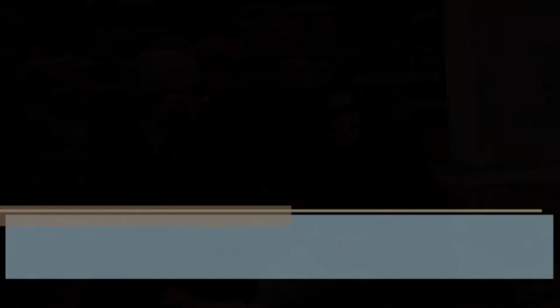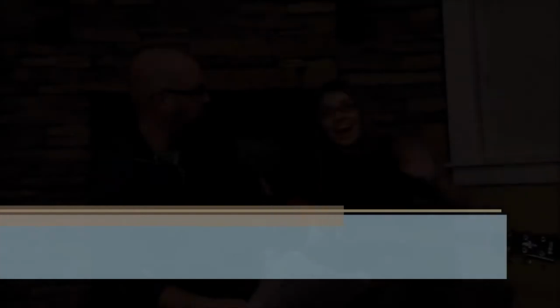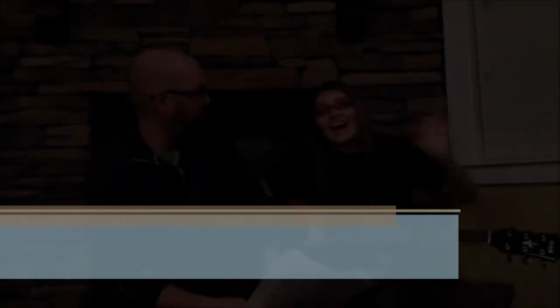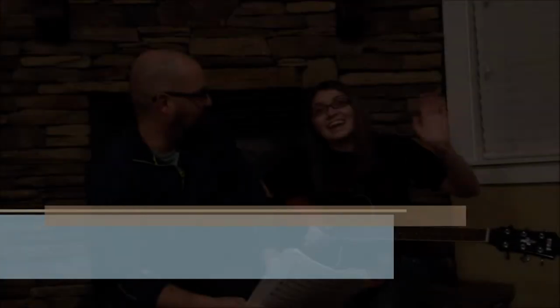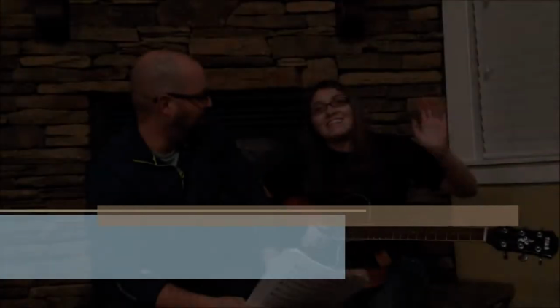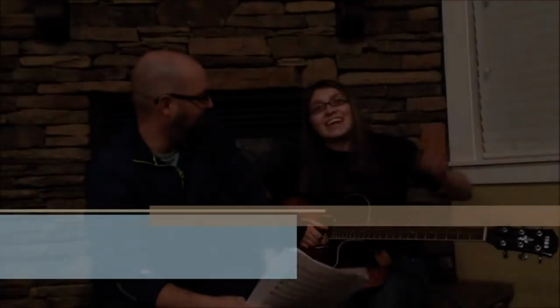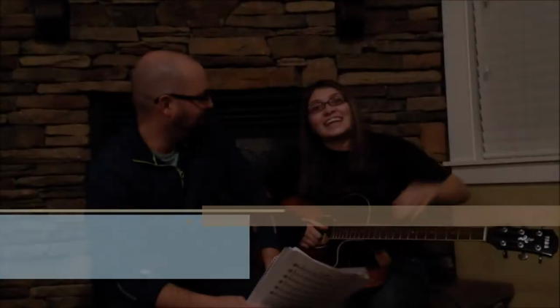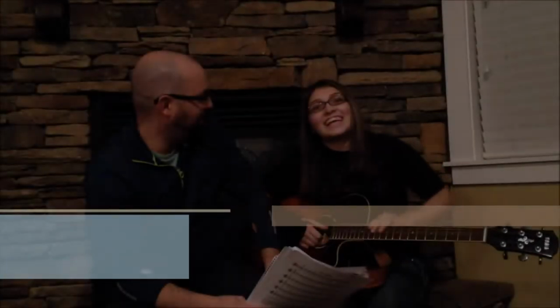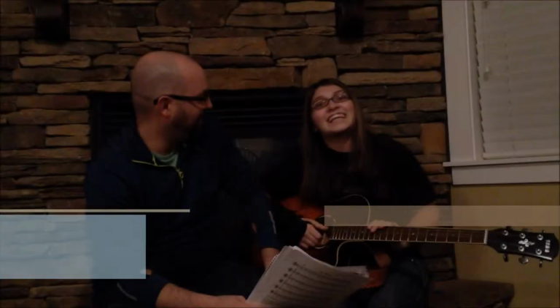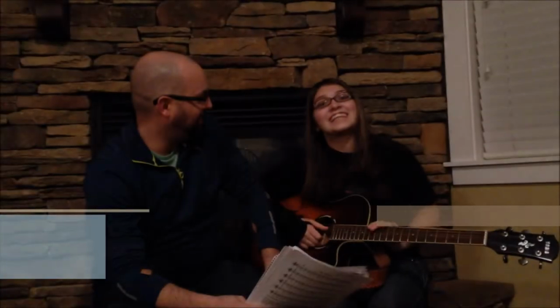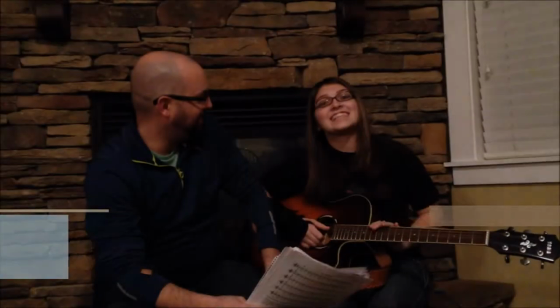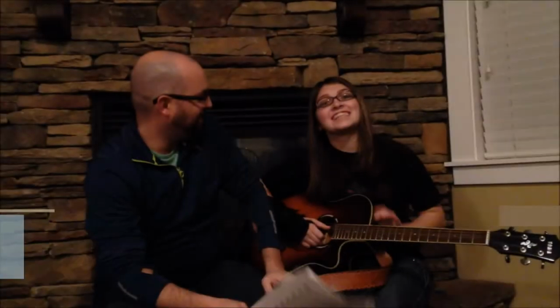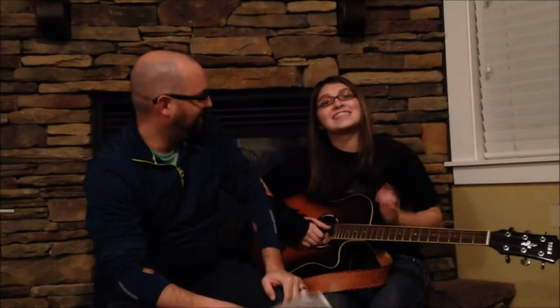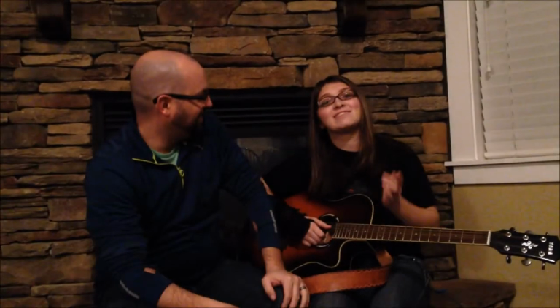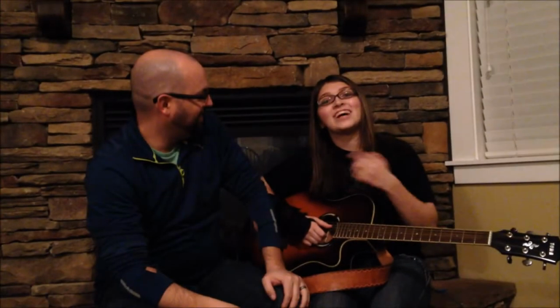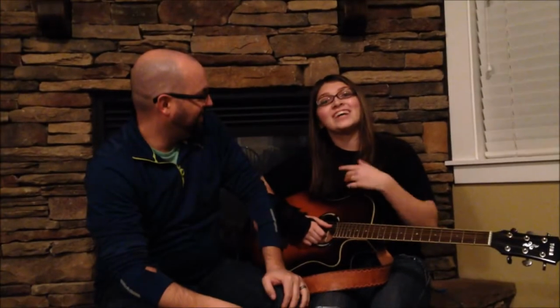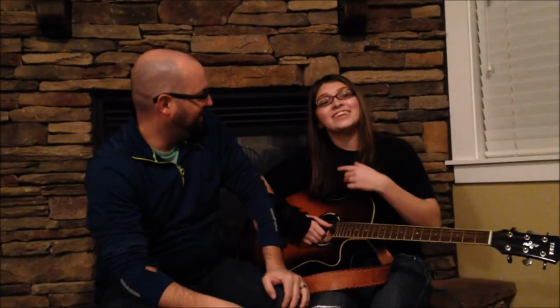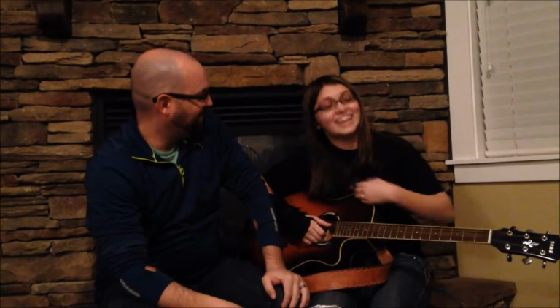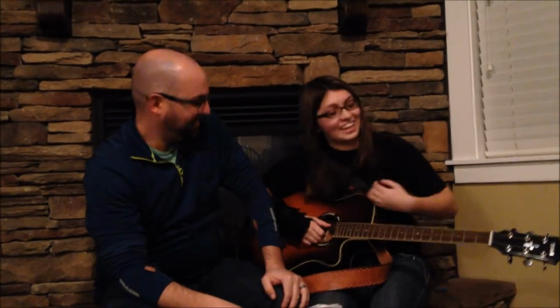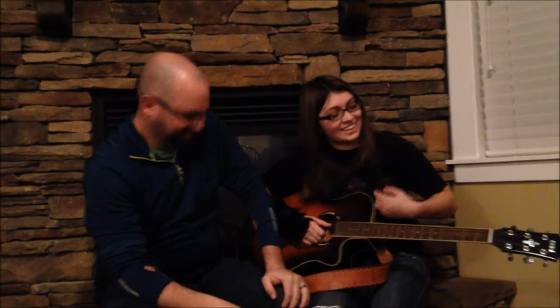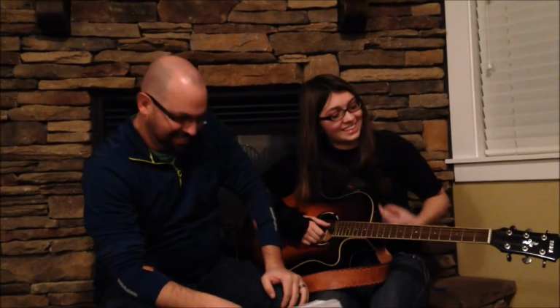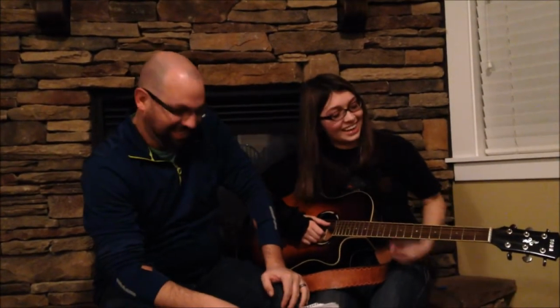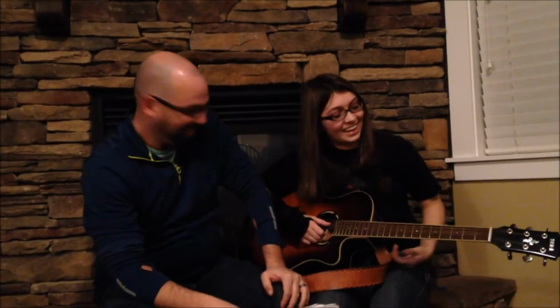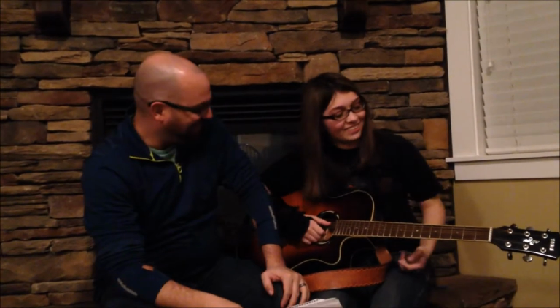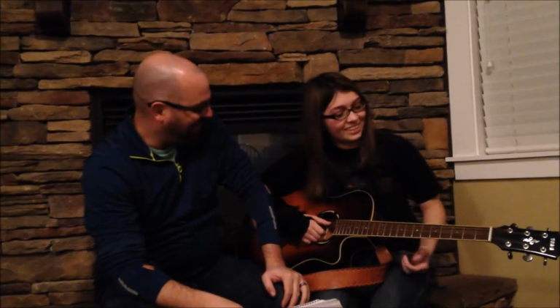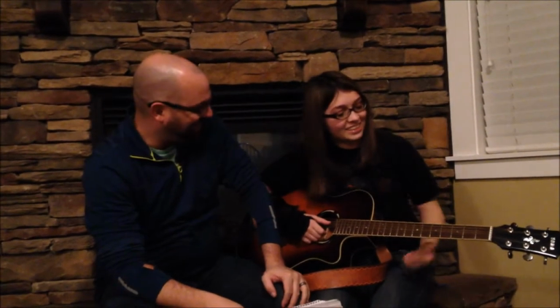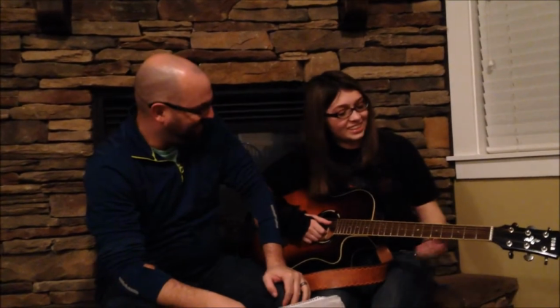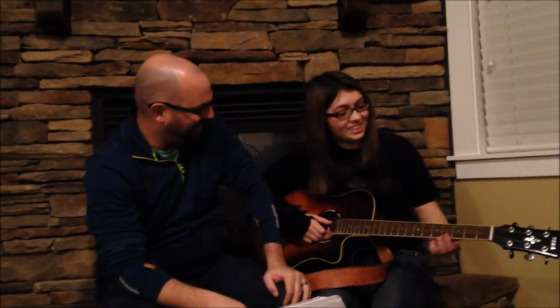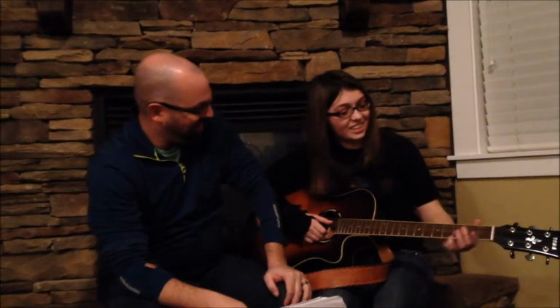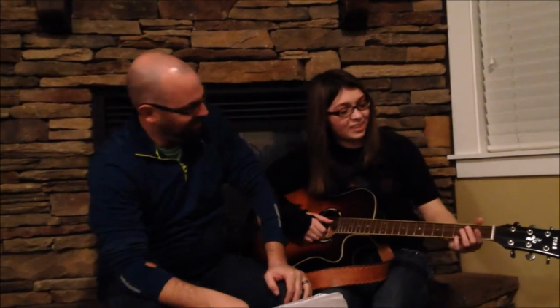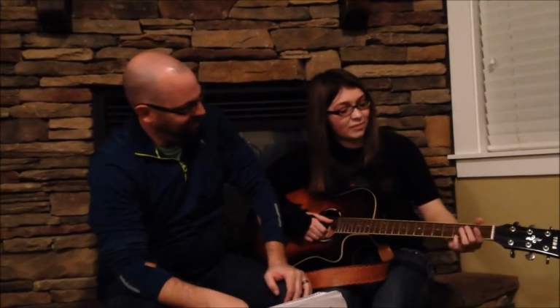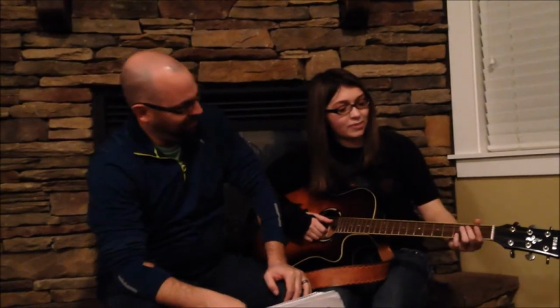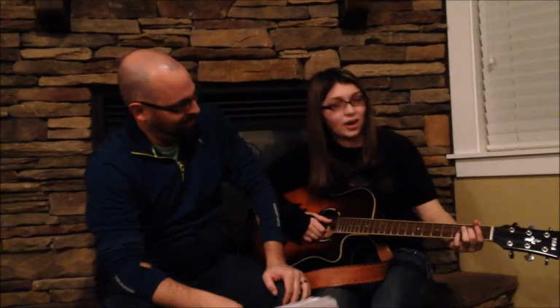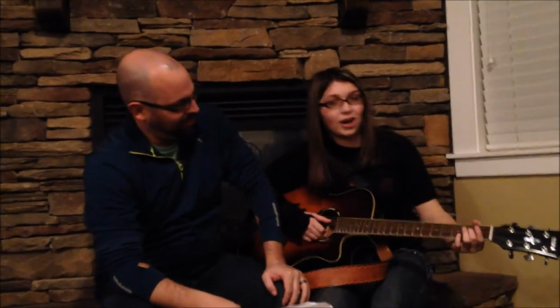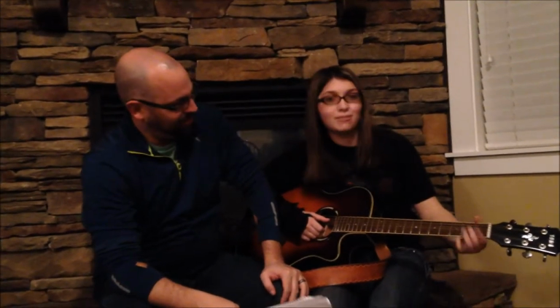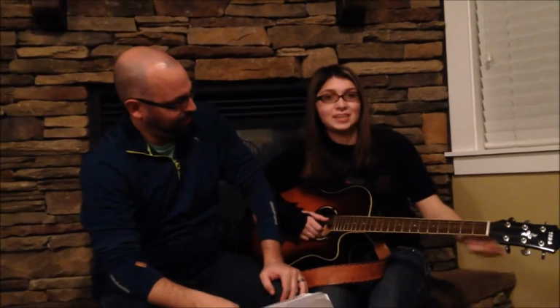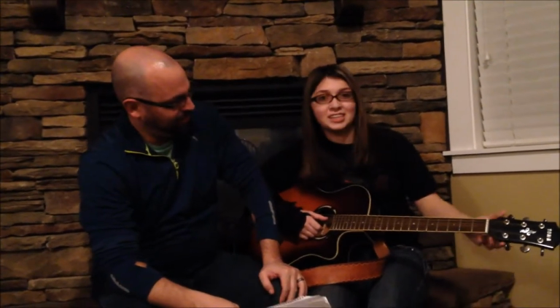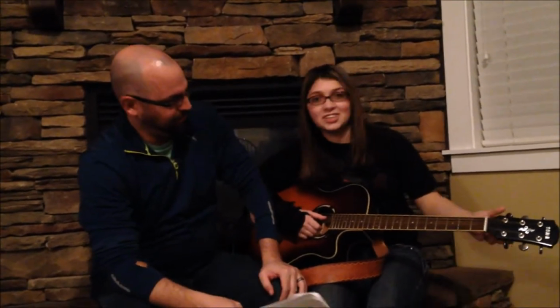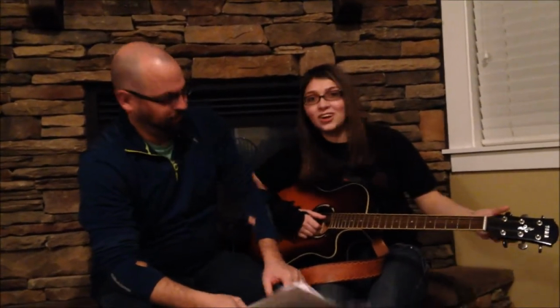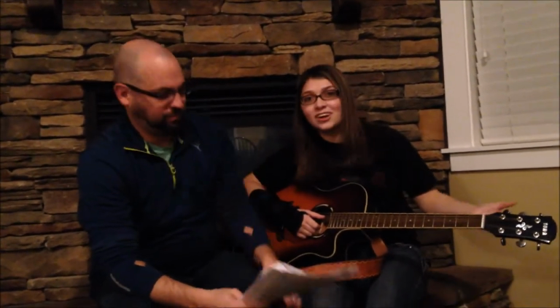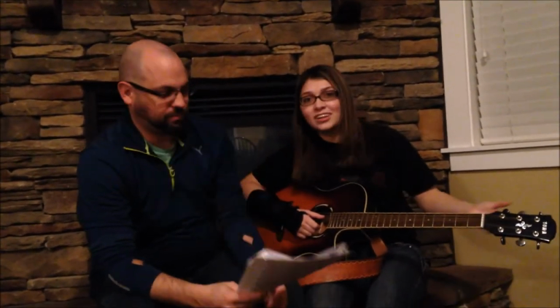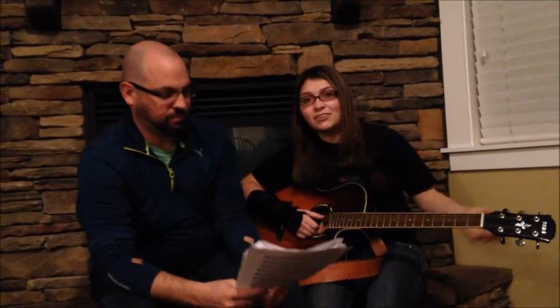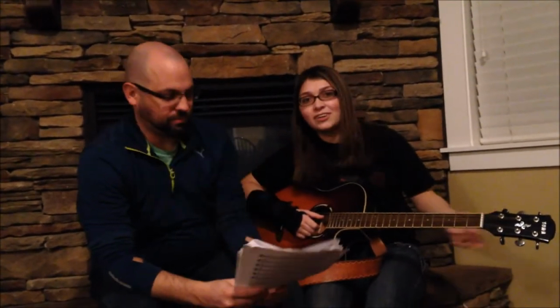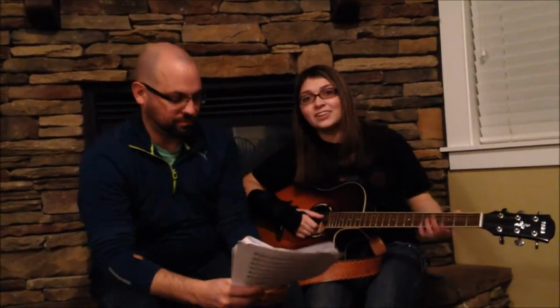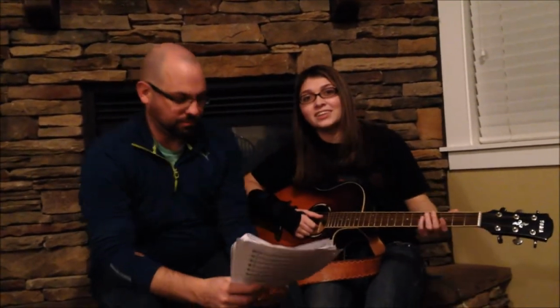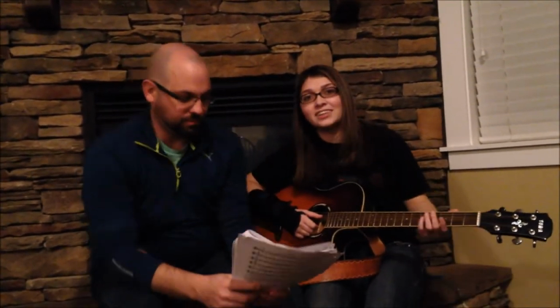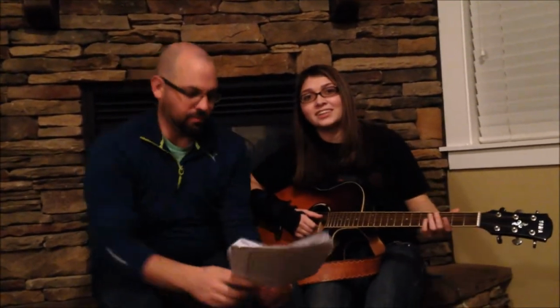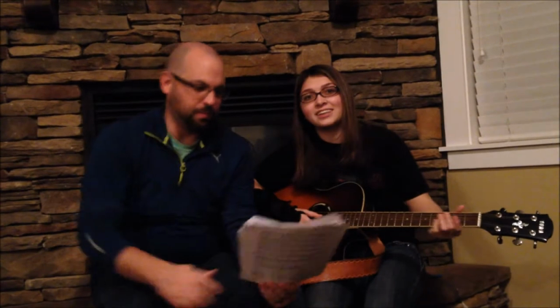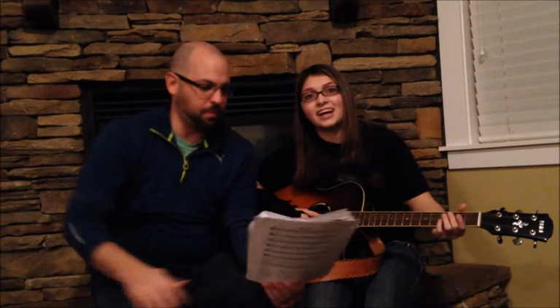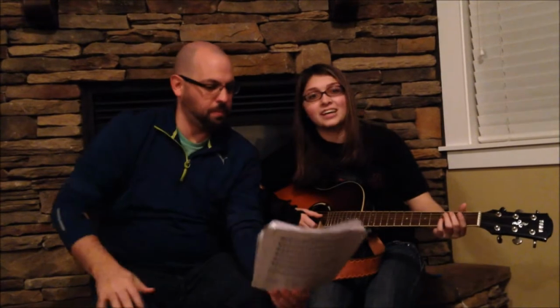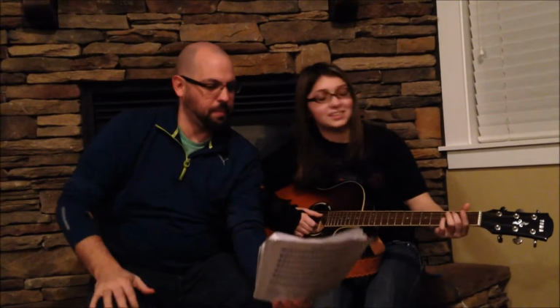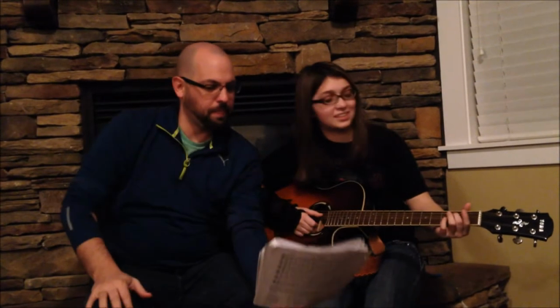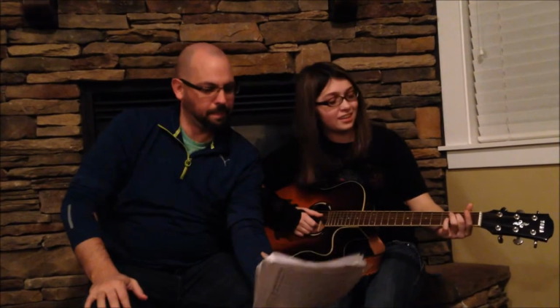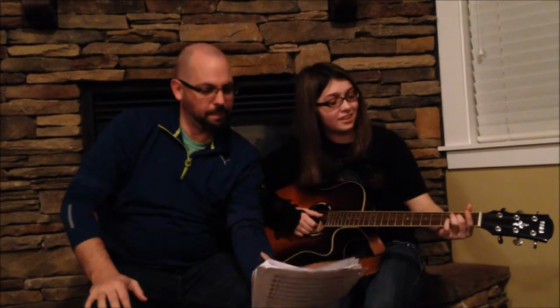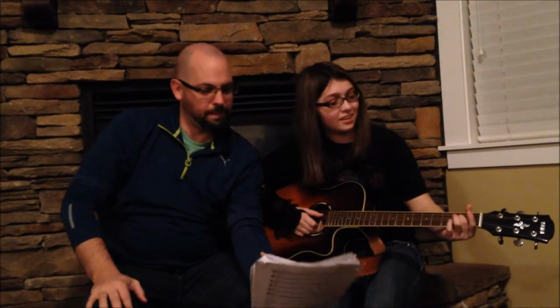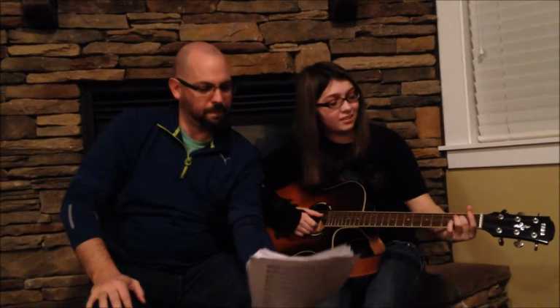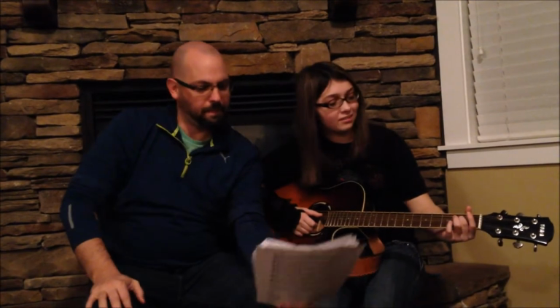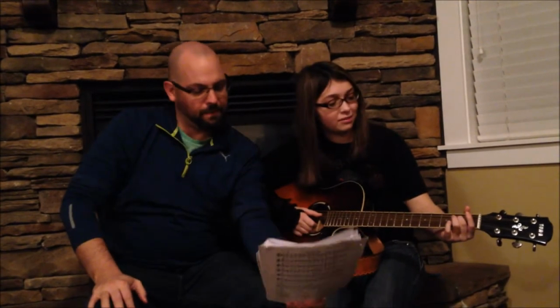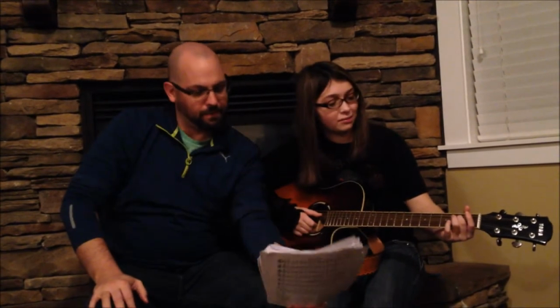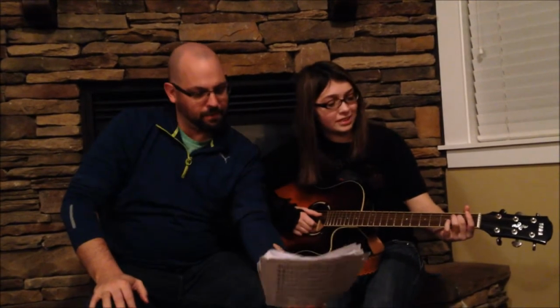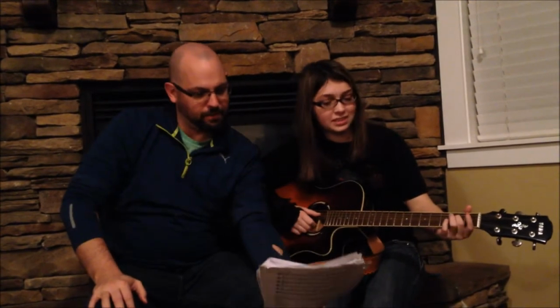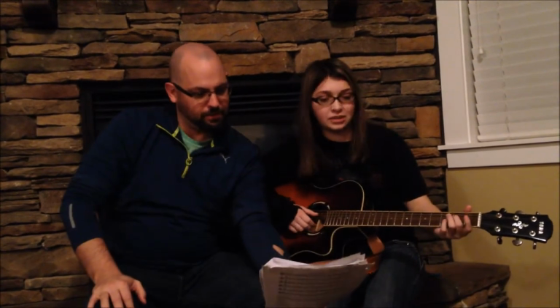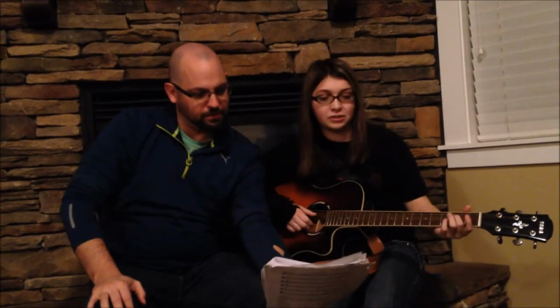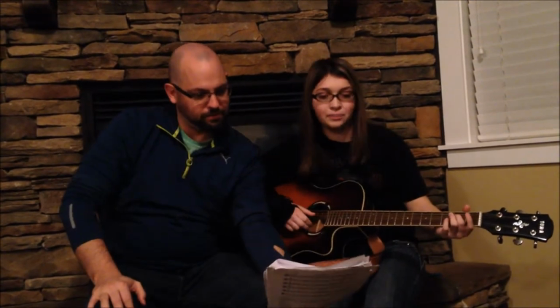Hi, I'm Hailey, this is Bo, and today I'm going to teach him the Hobbit song that we learned in class a few weeks ago.